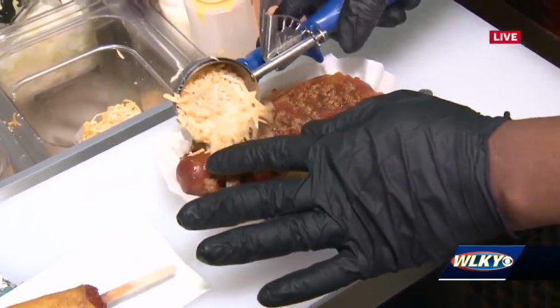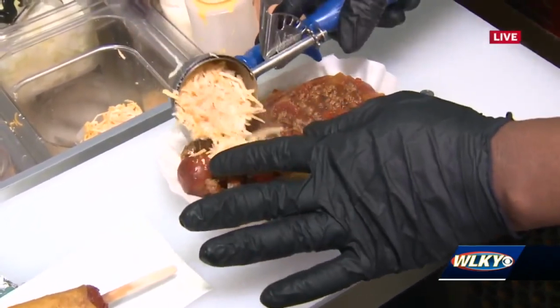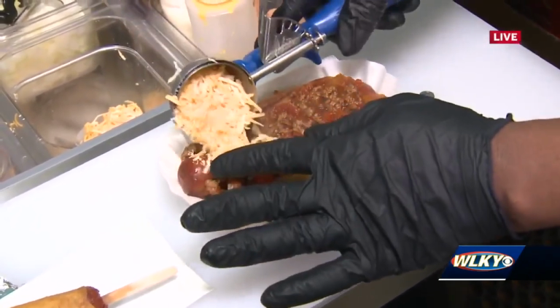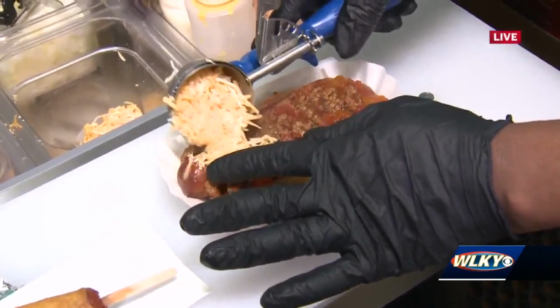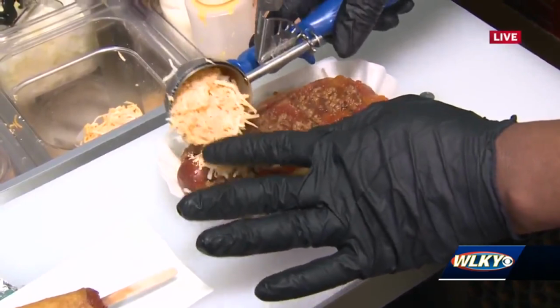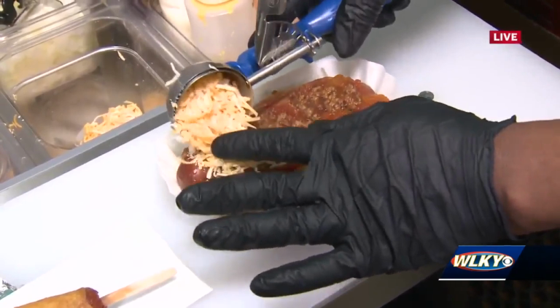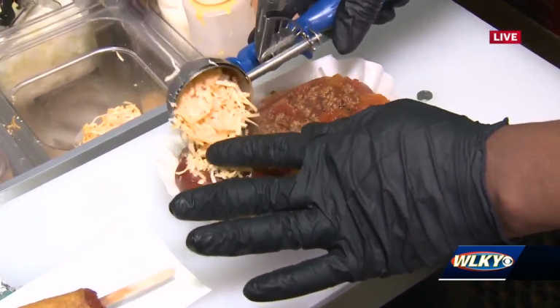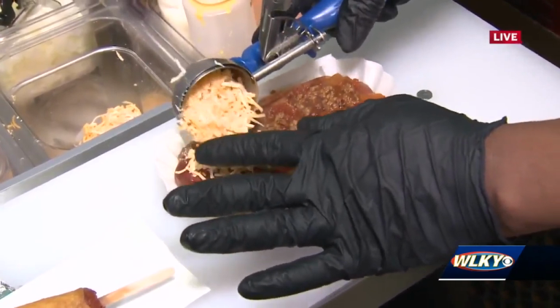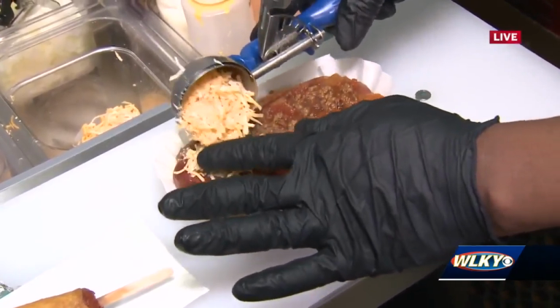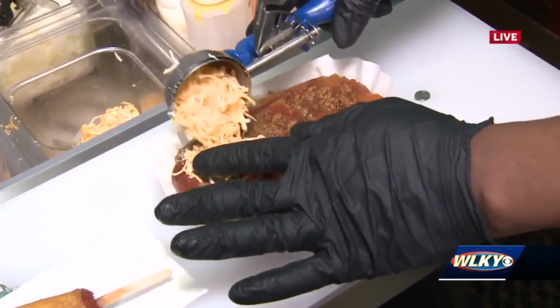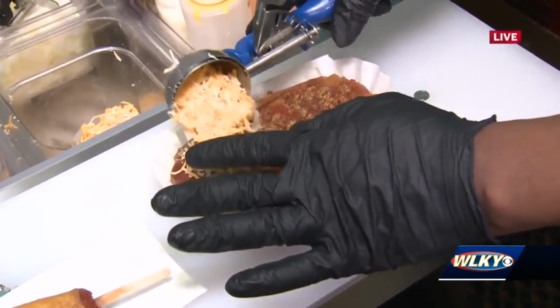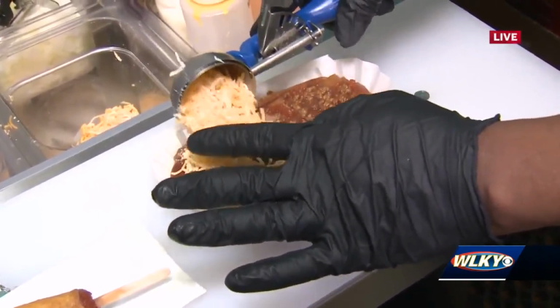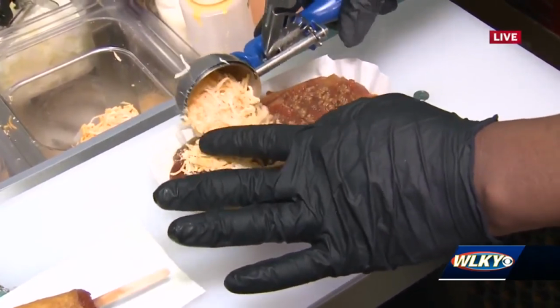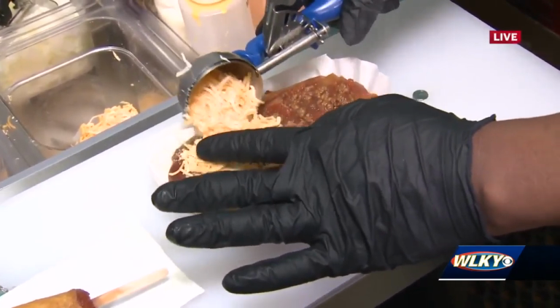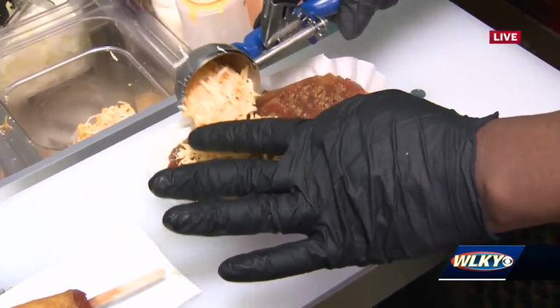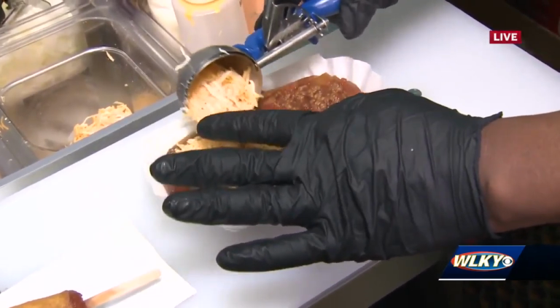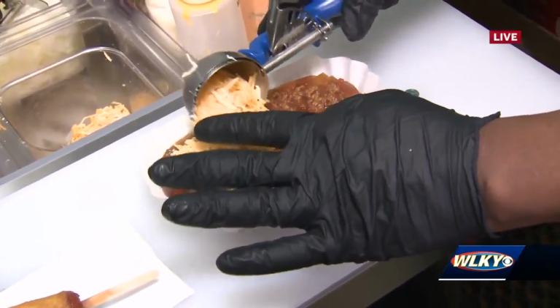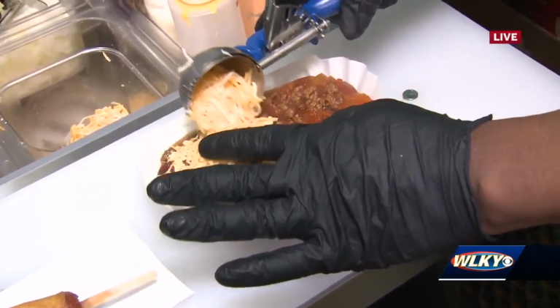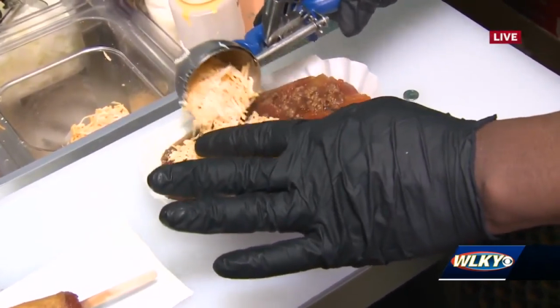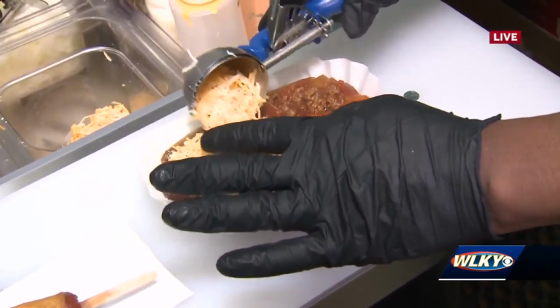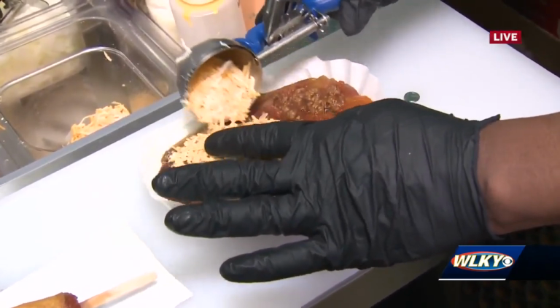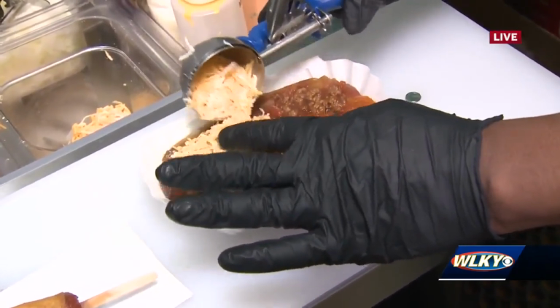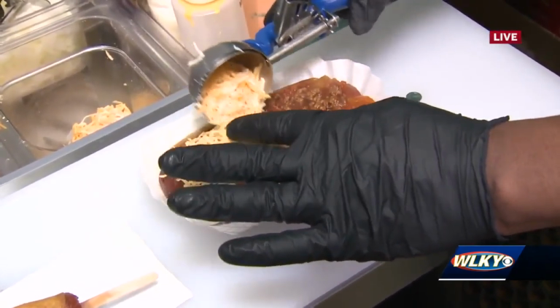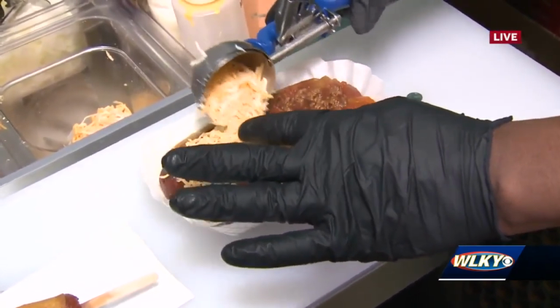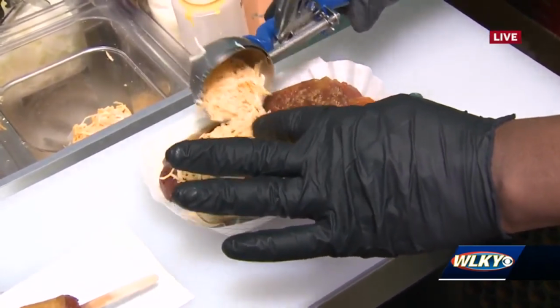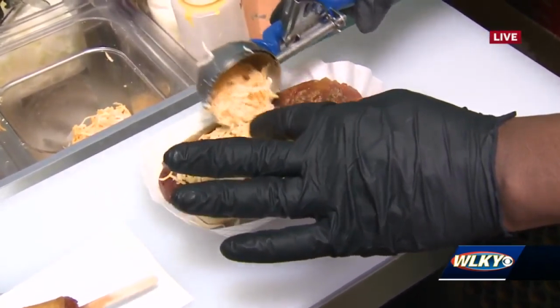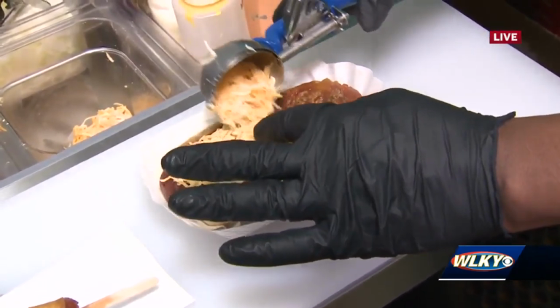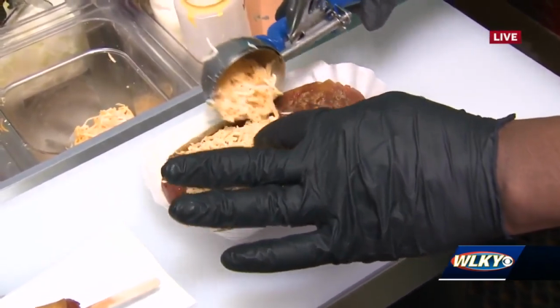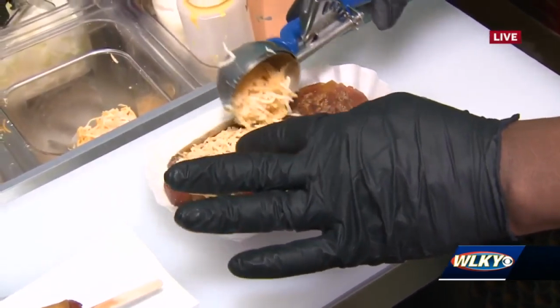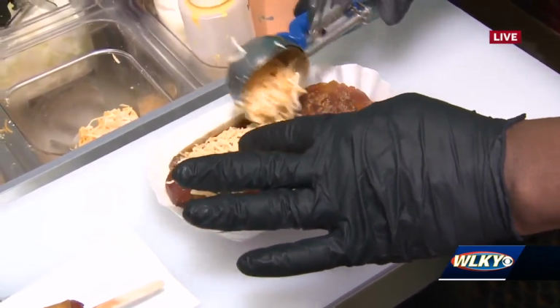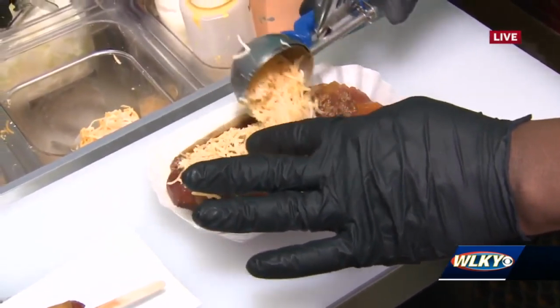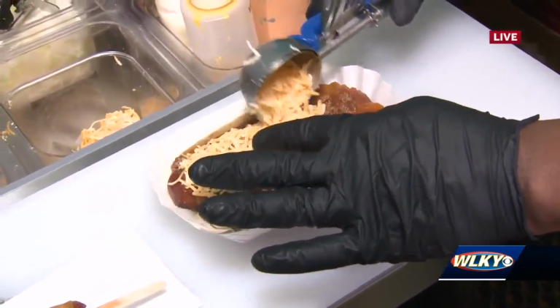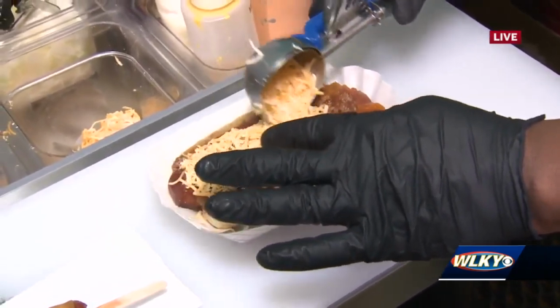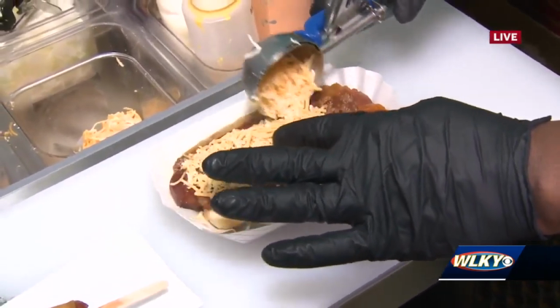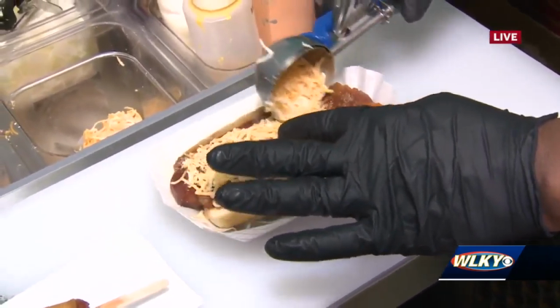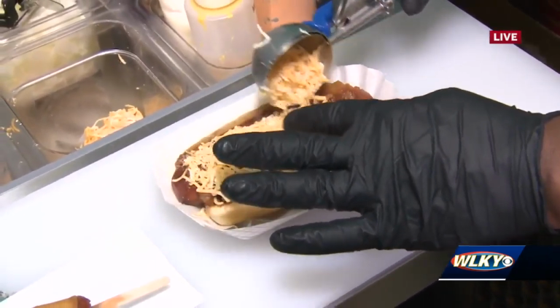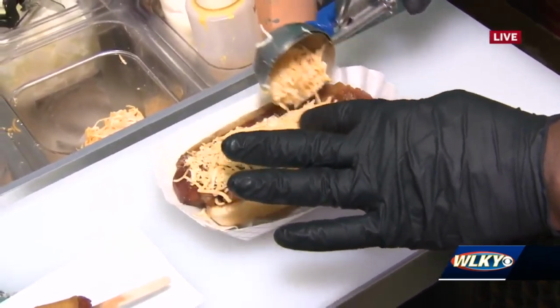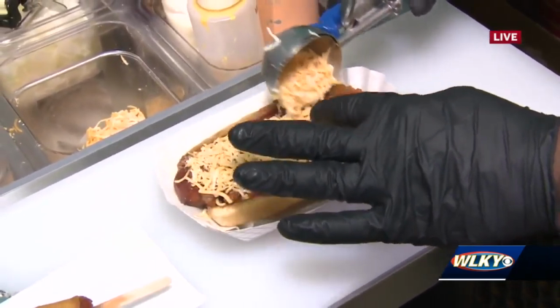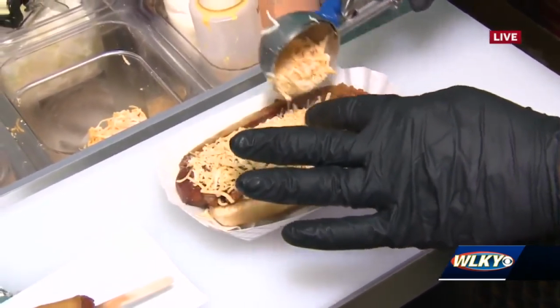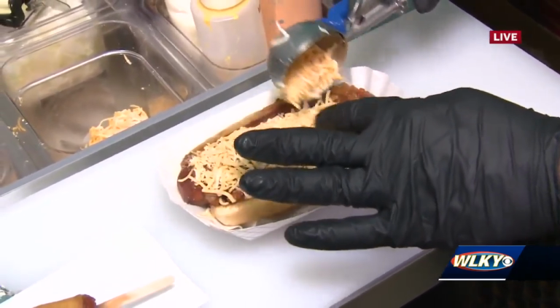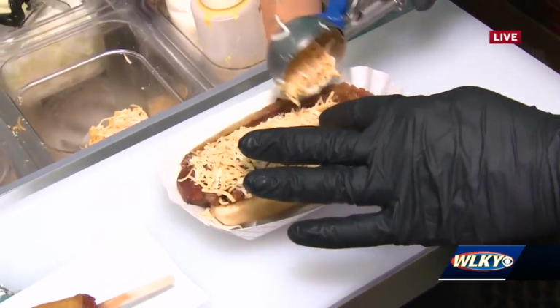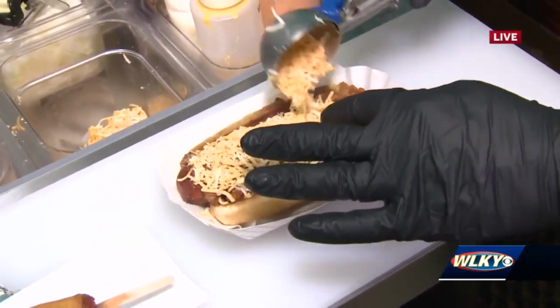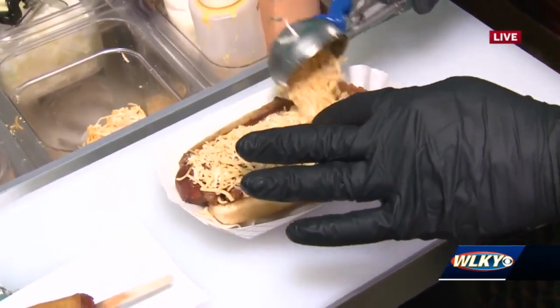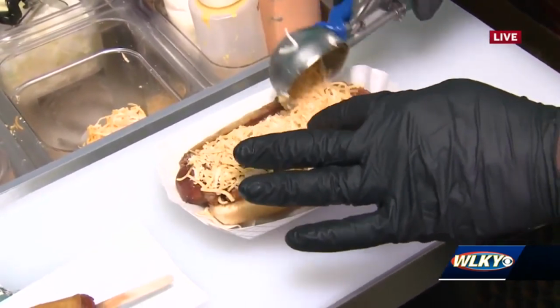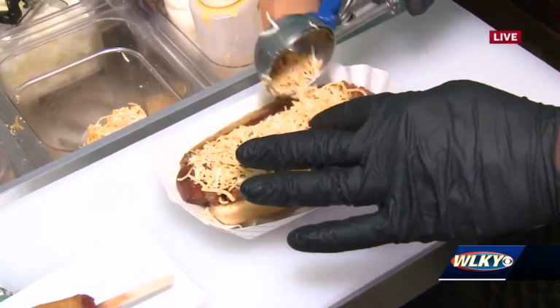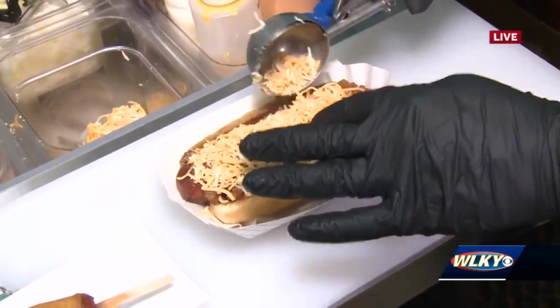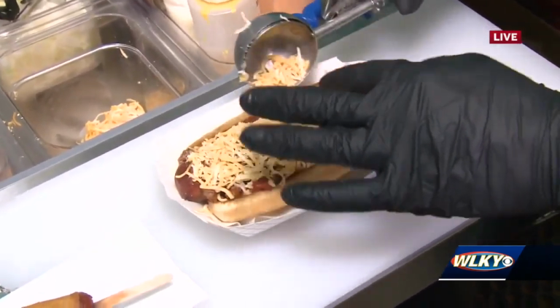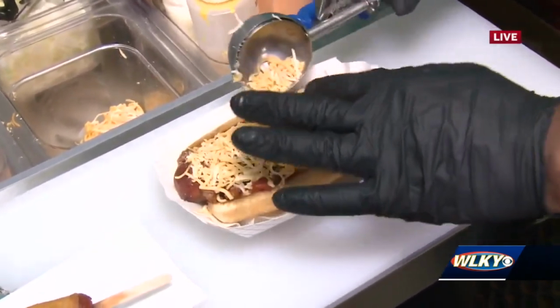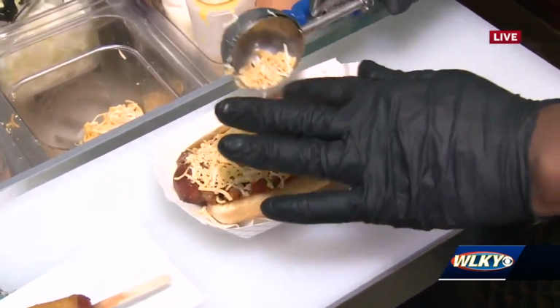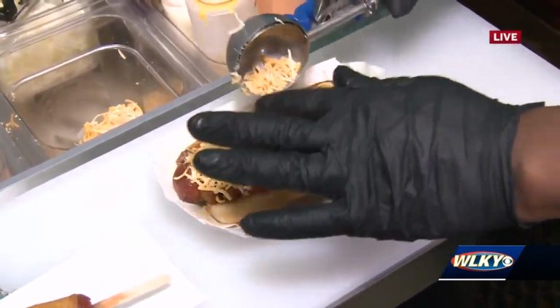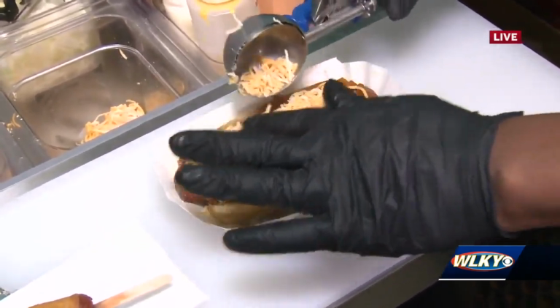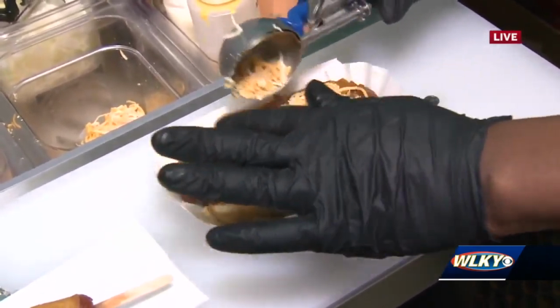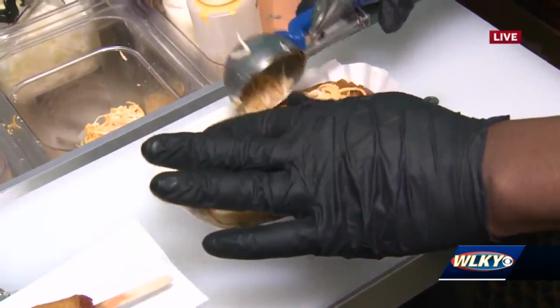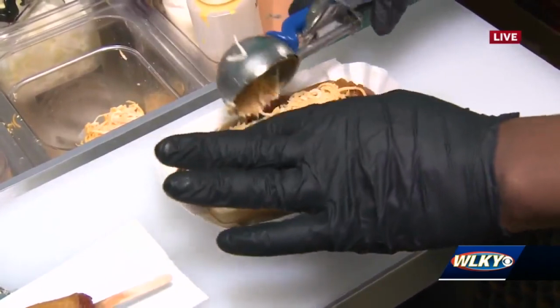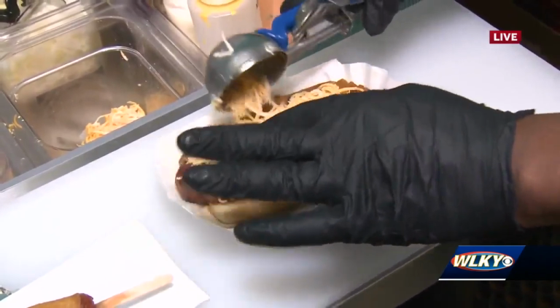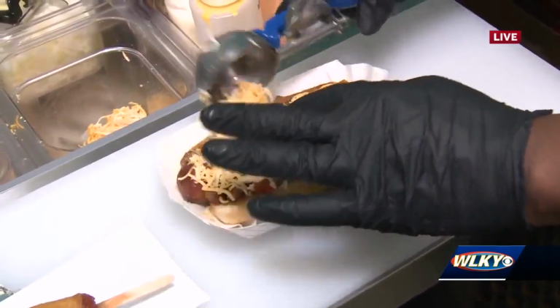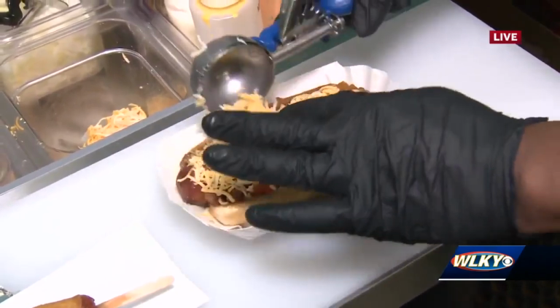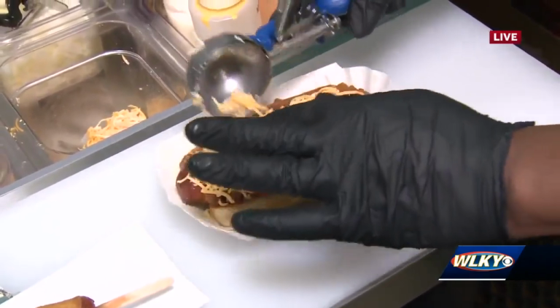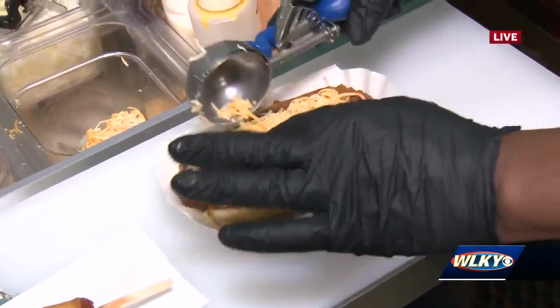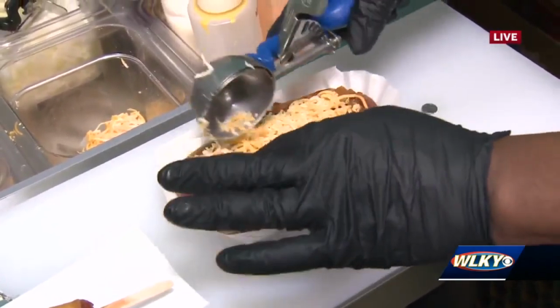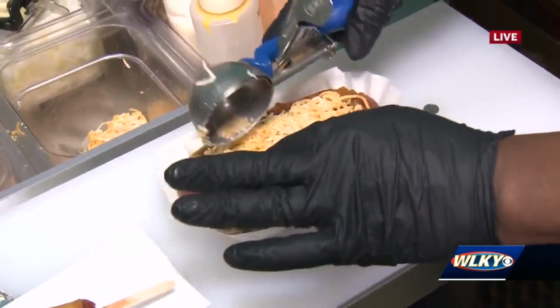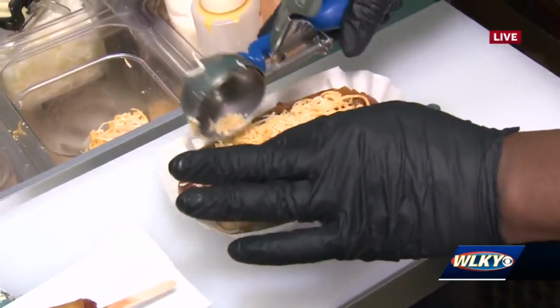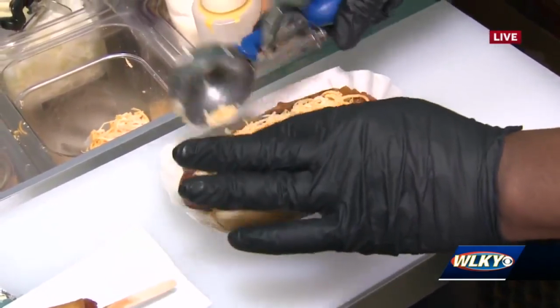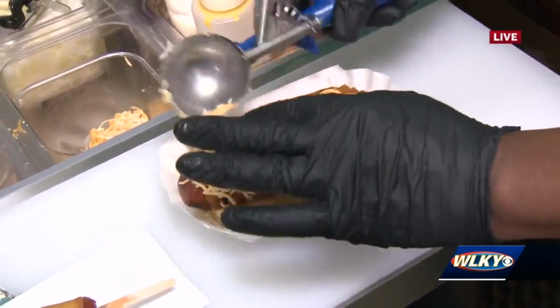We're going to add some shredded cheese, and that chili is so hot it's going to melt right in — the chili will melt all that cheese right on top for you.